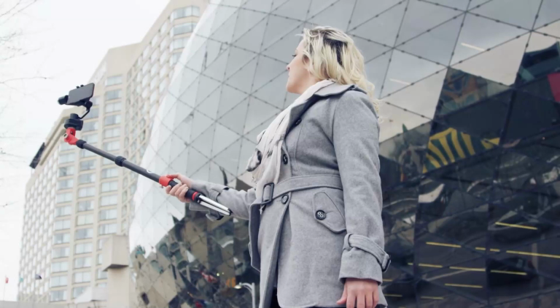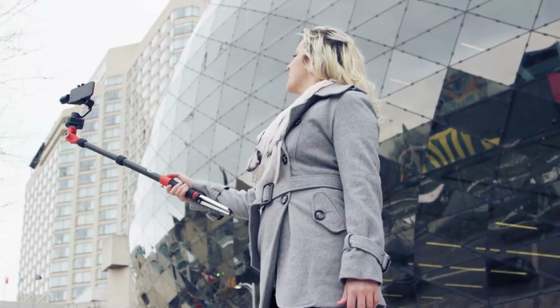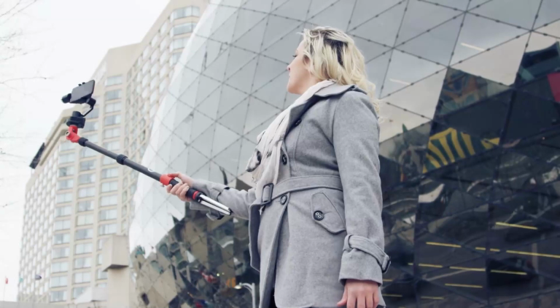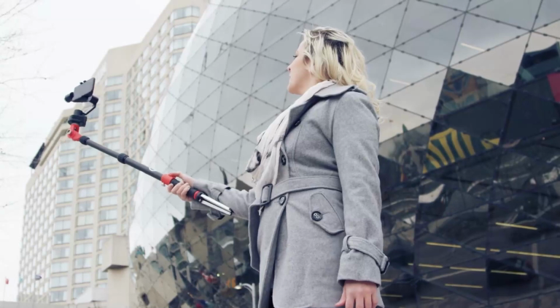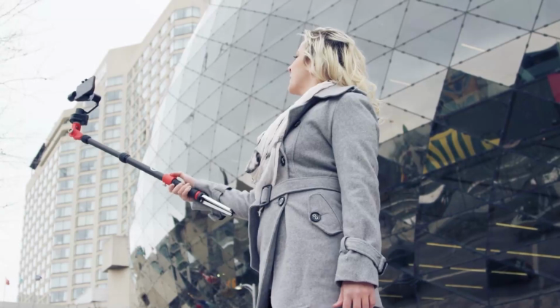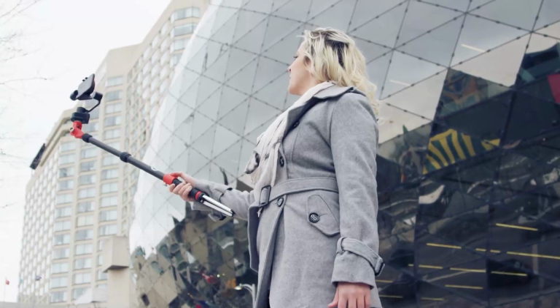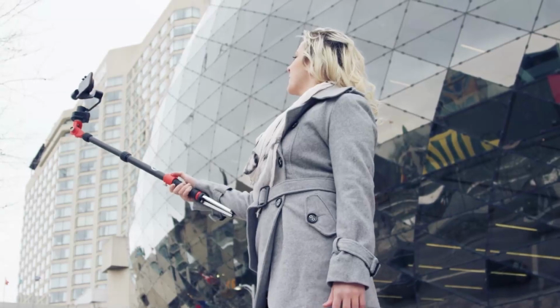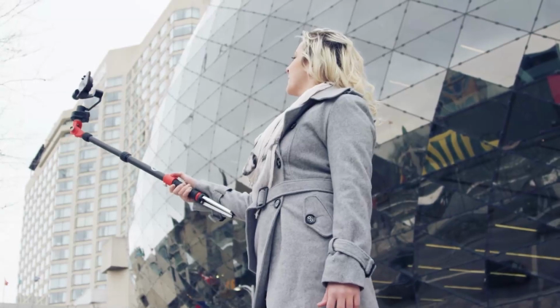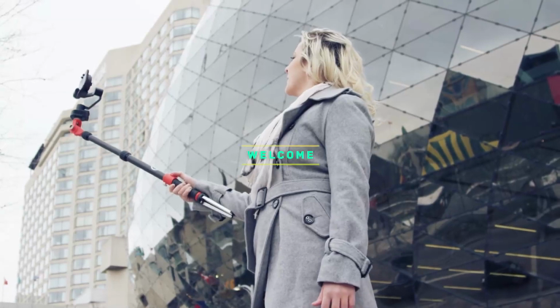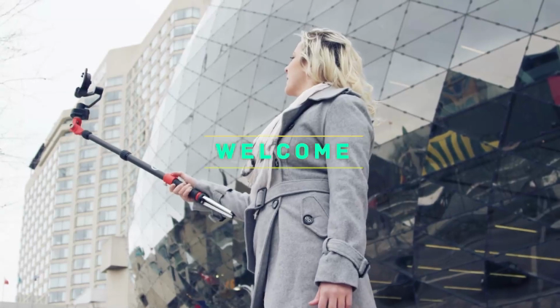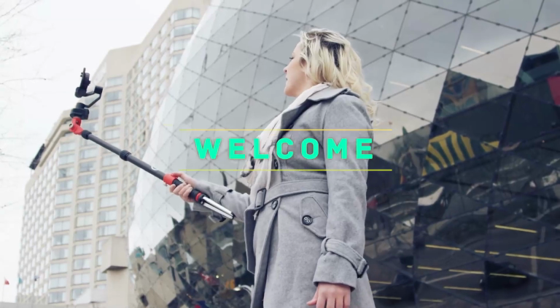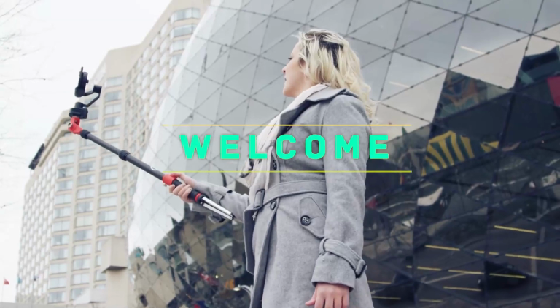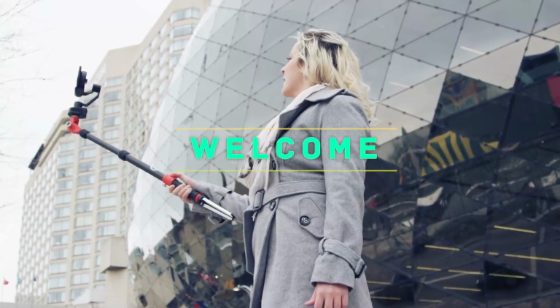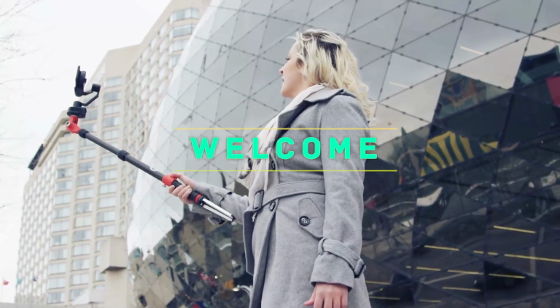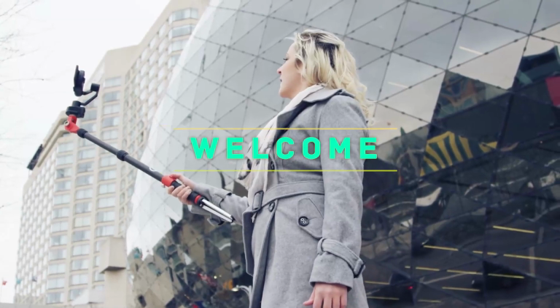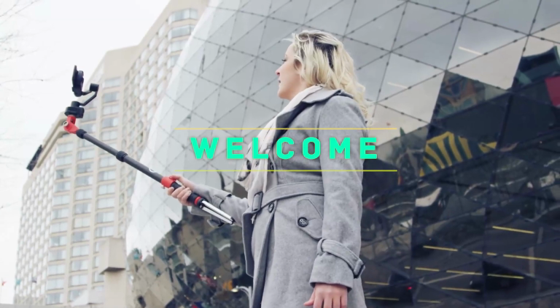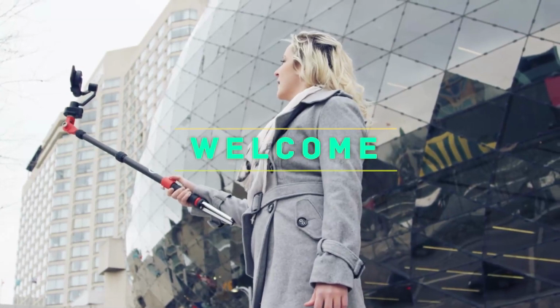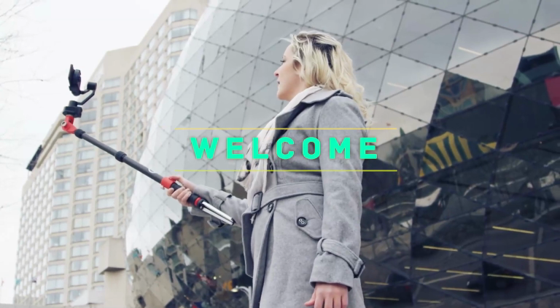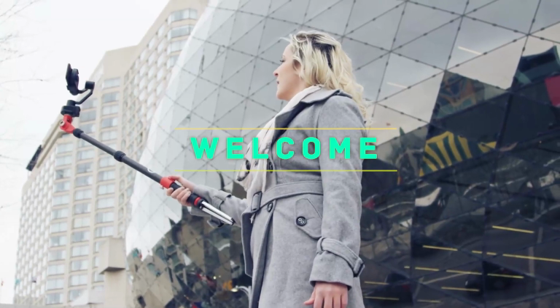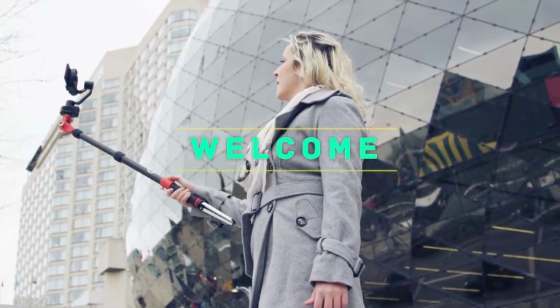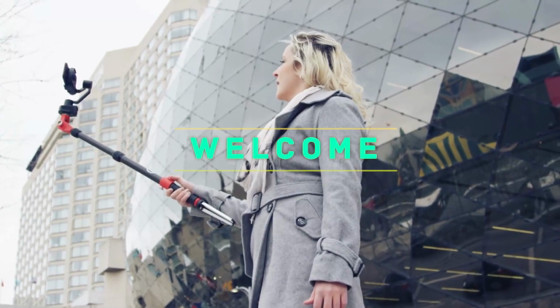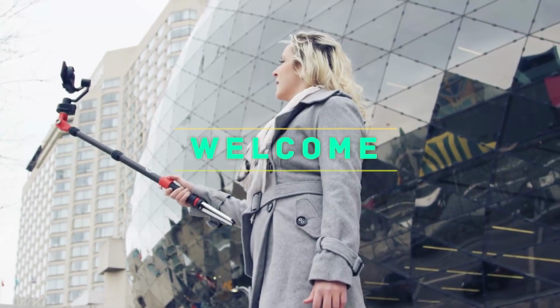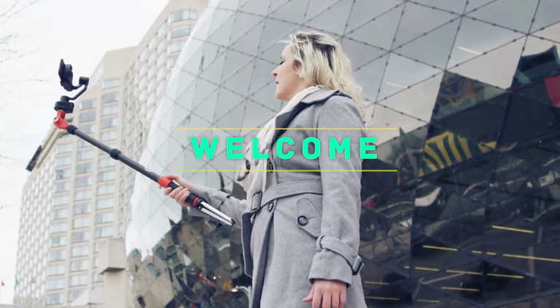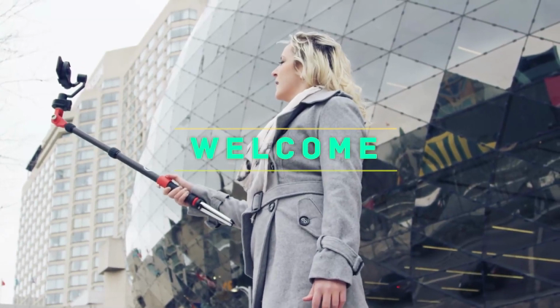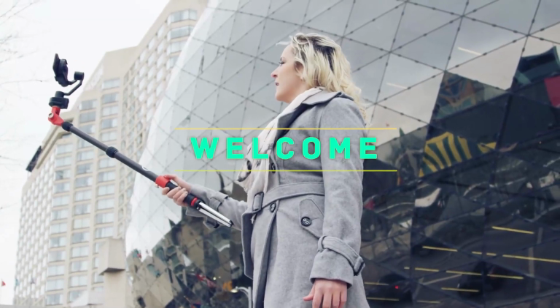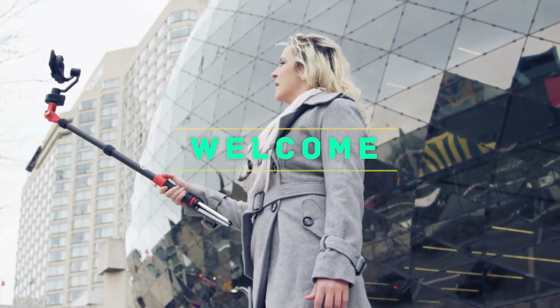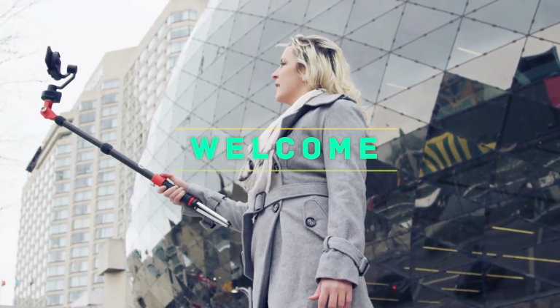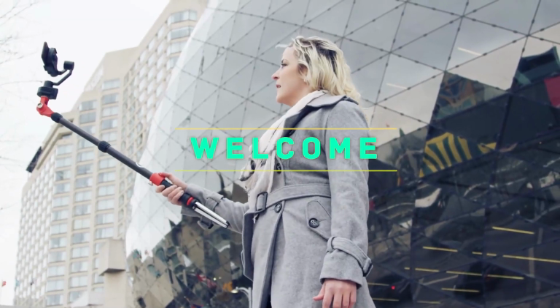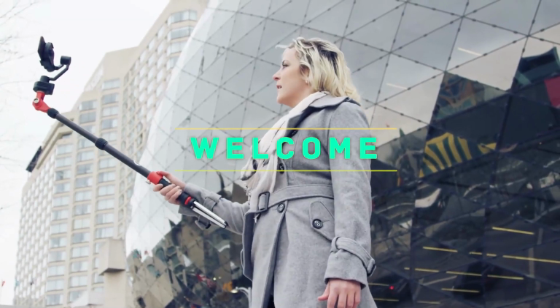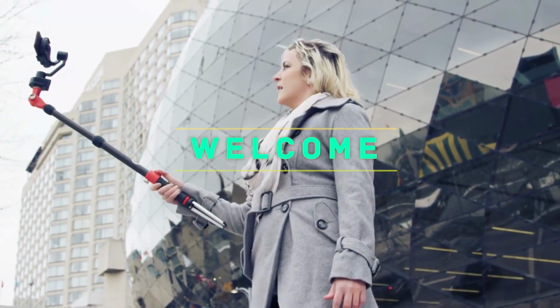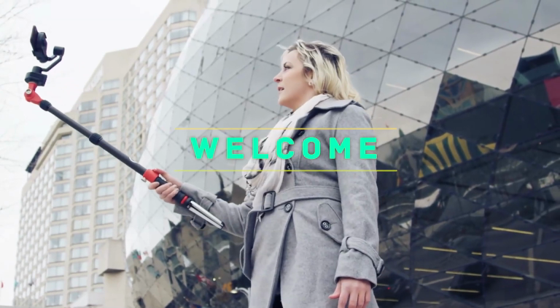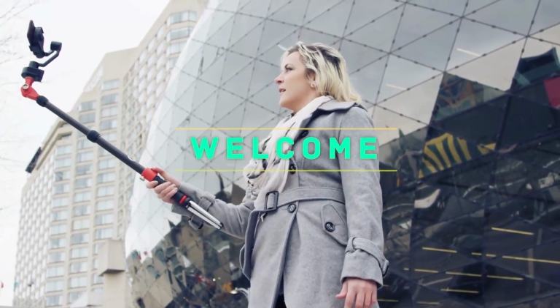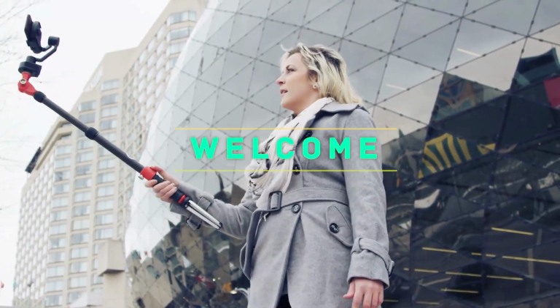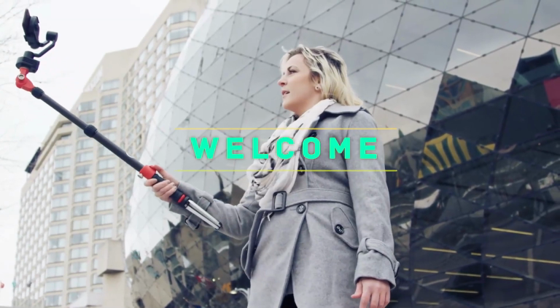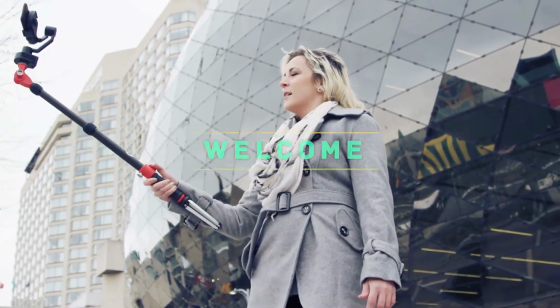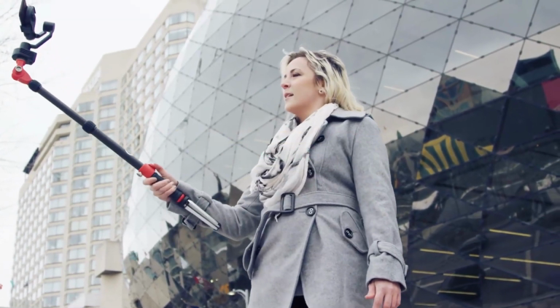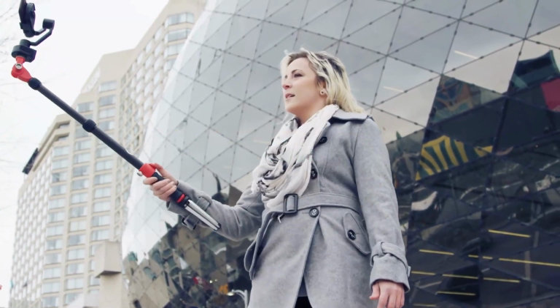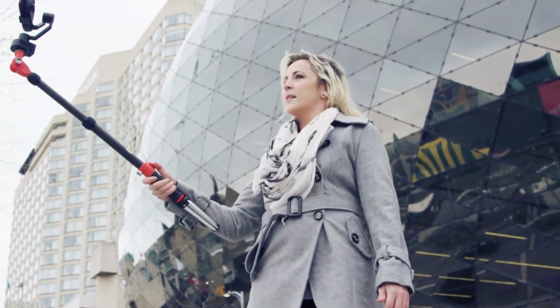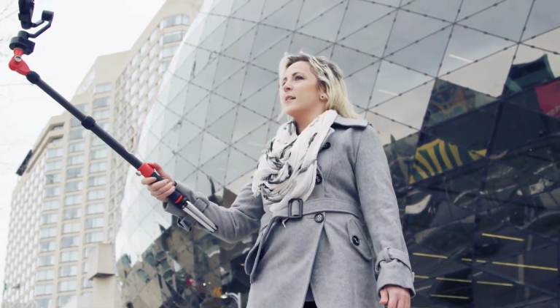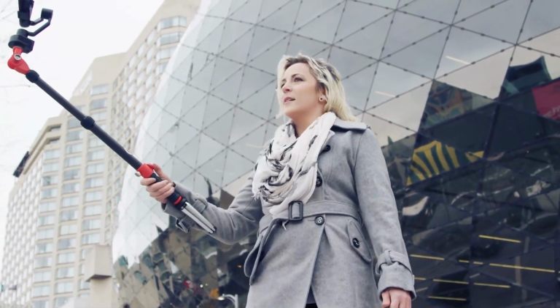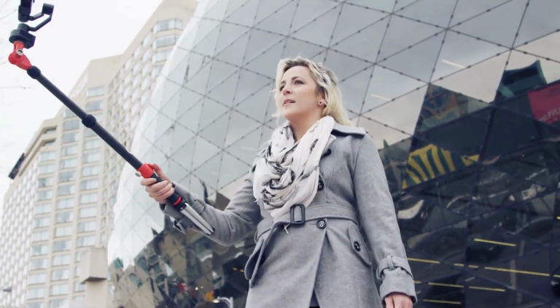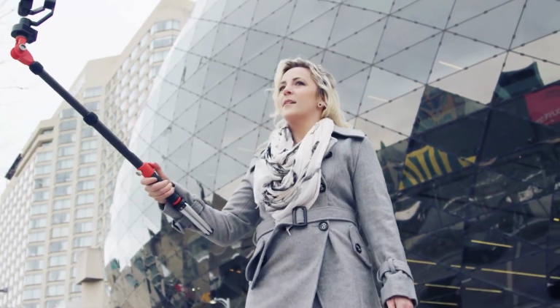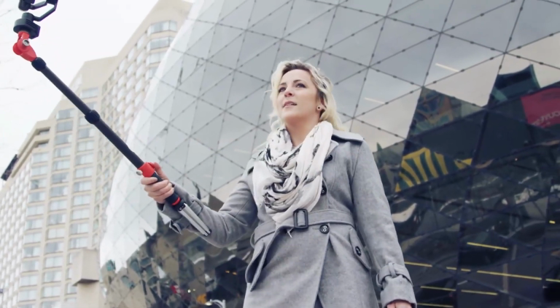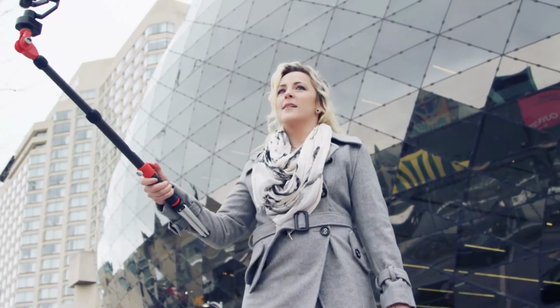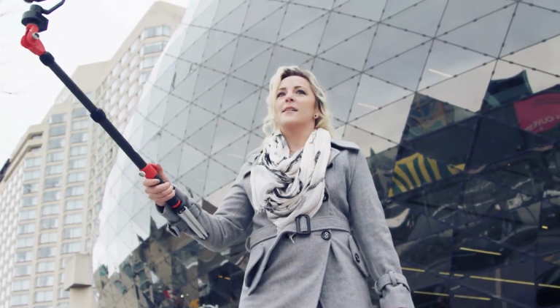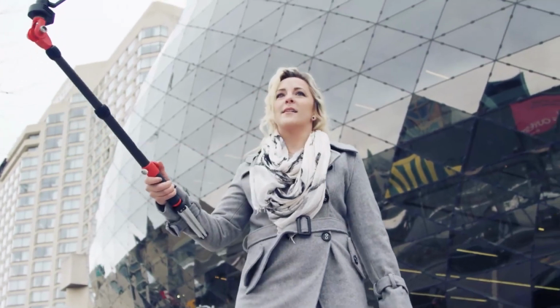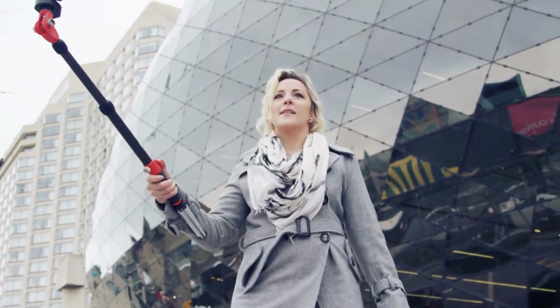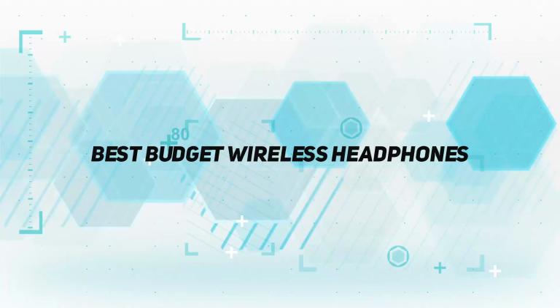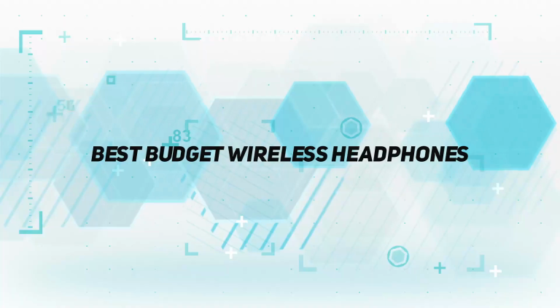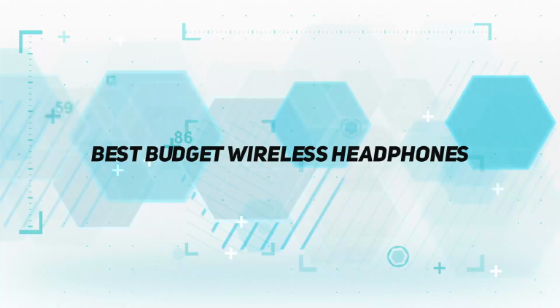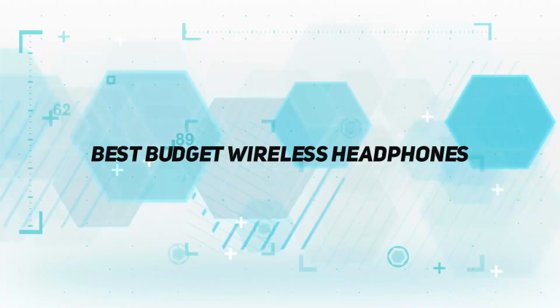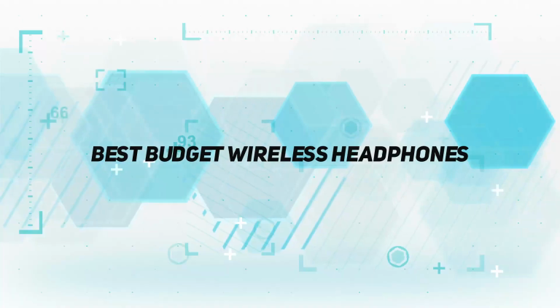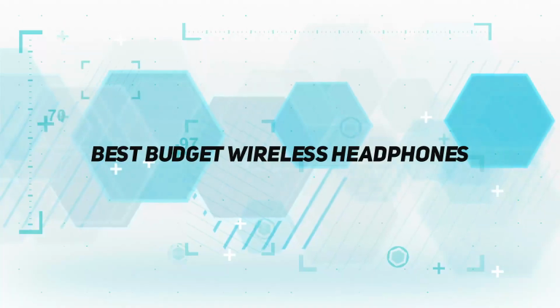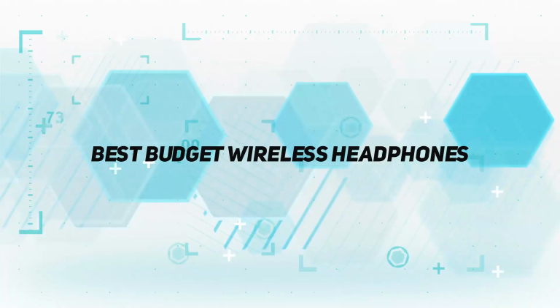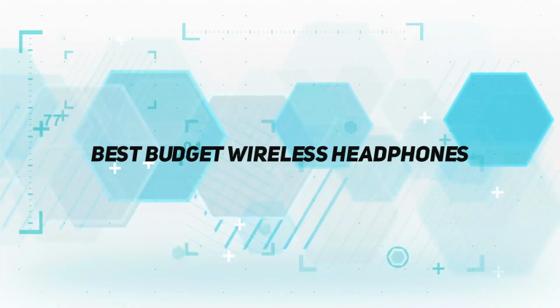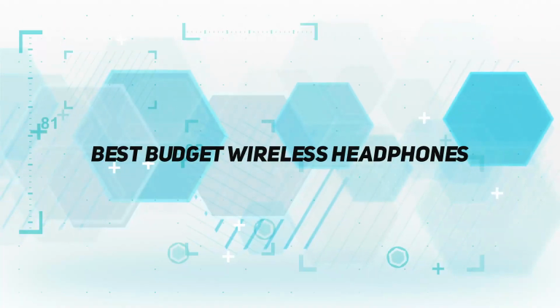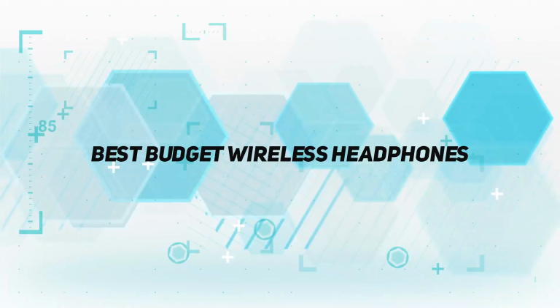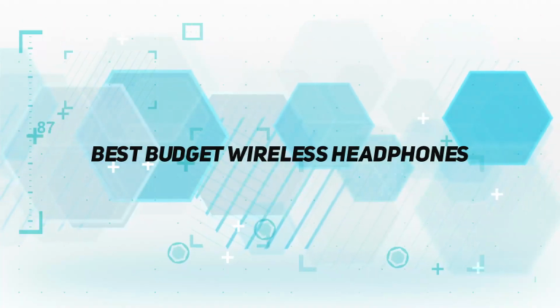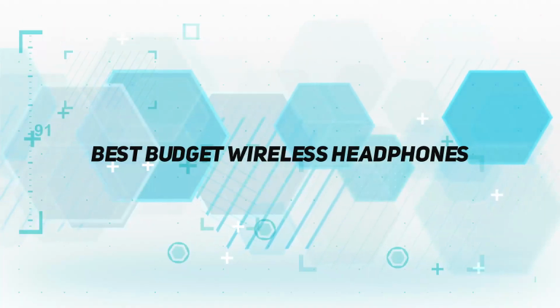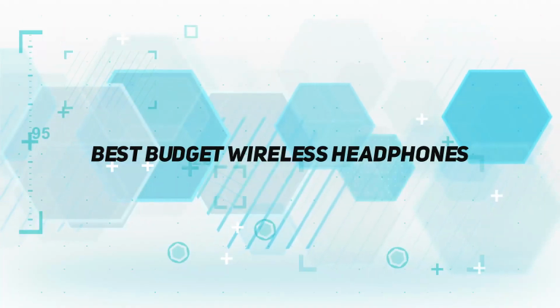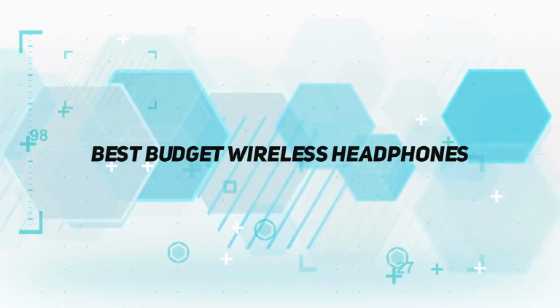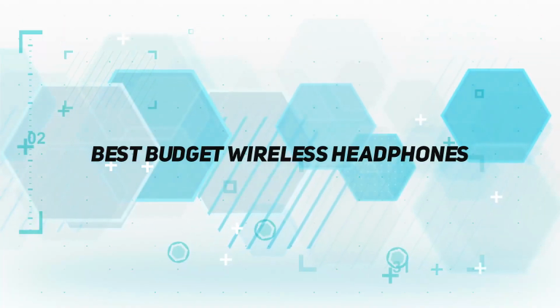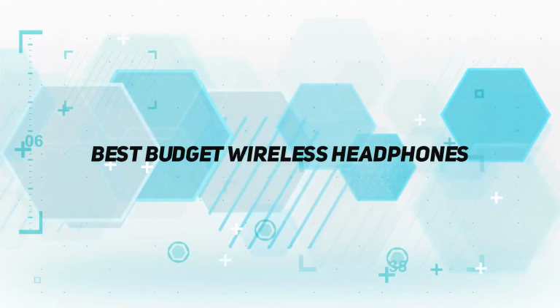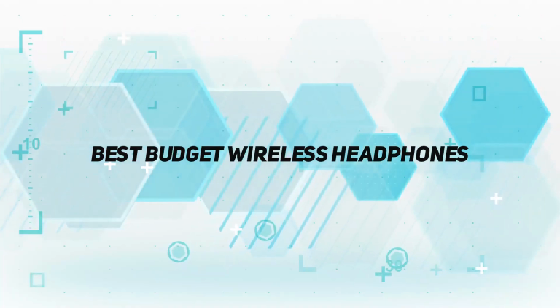Hey, welcome back to my channel. In this video, I'm gonna talk about the Top 5 Best Budget Wireless Headphones.